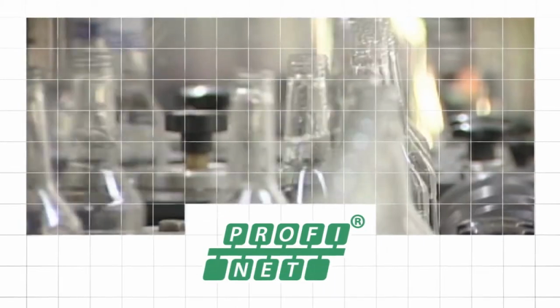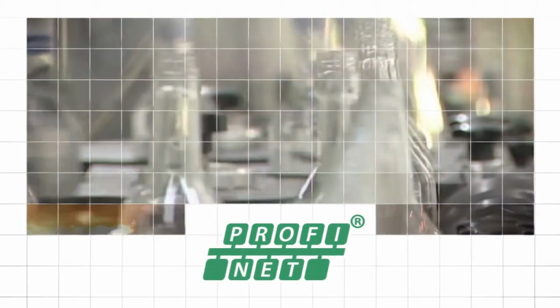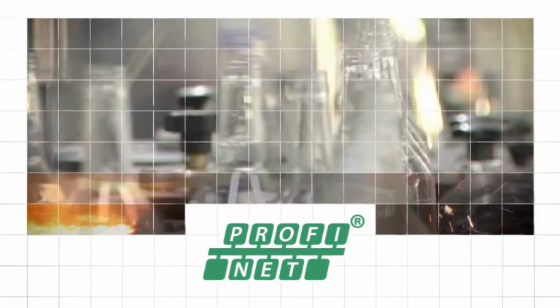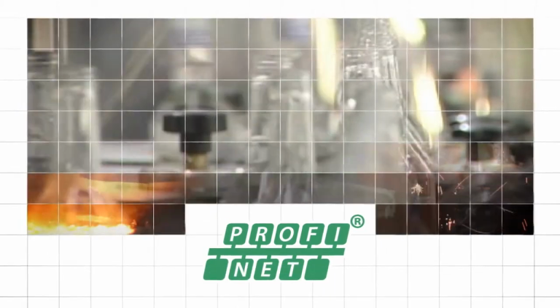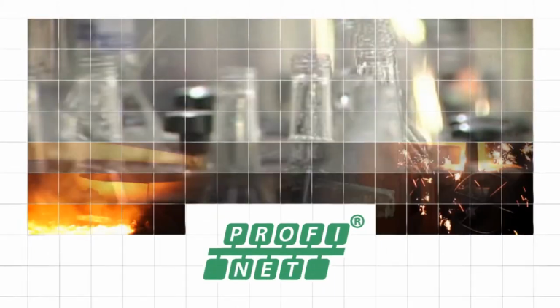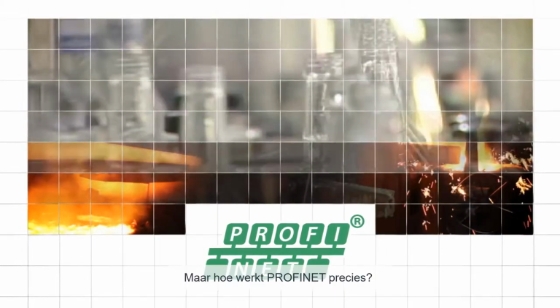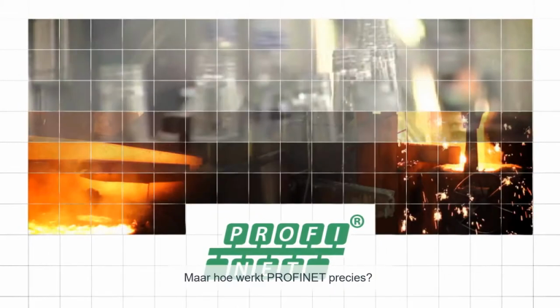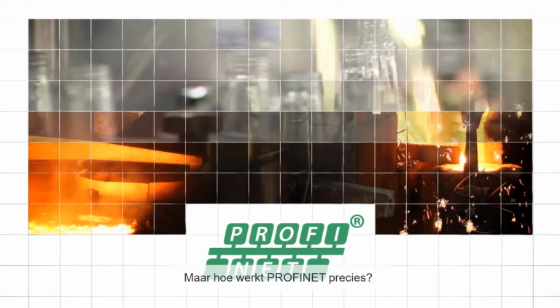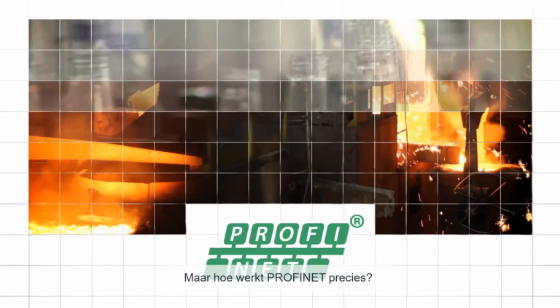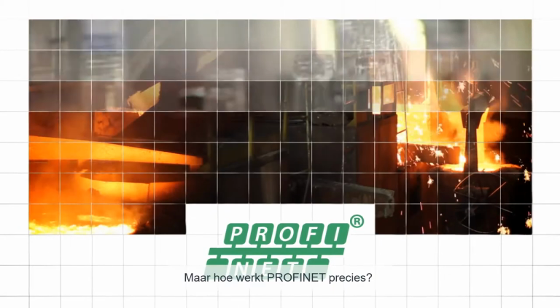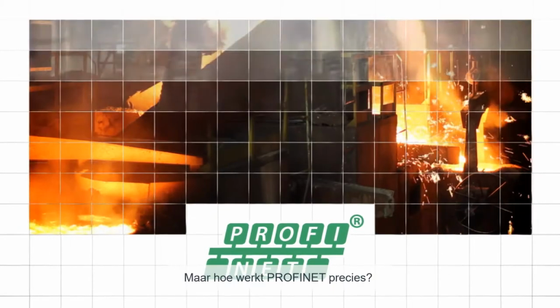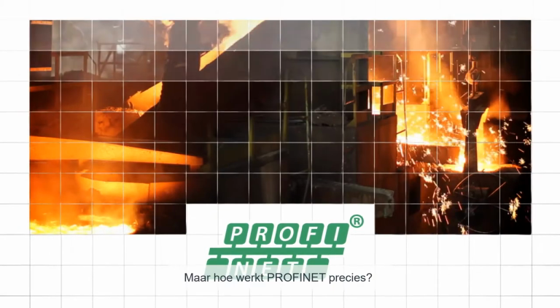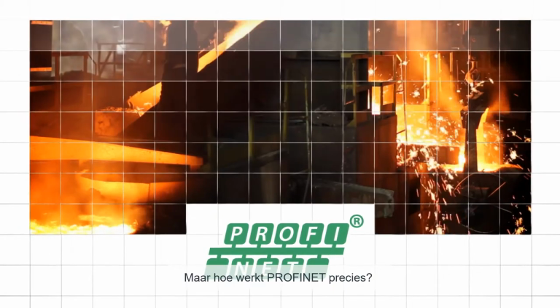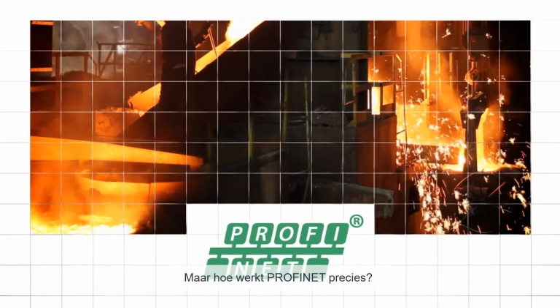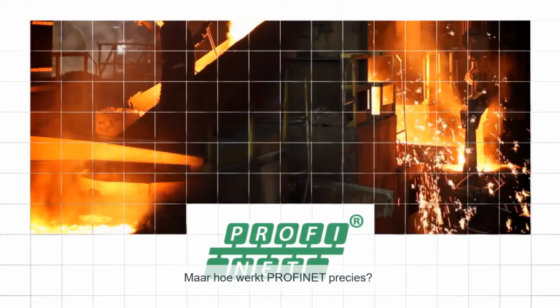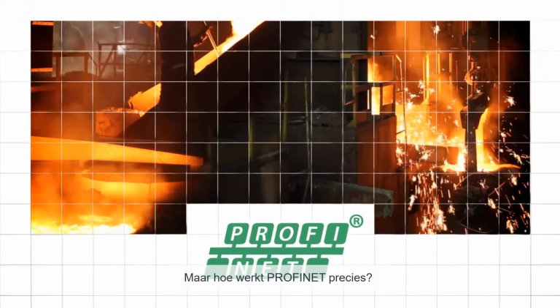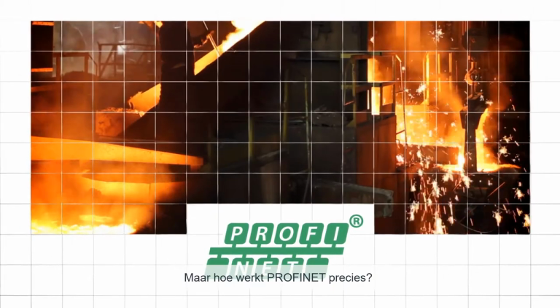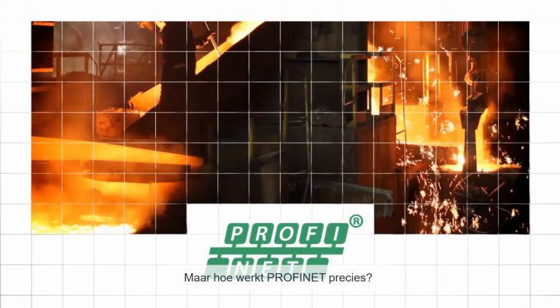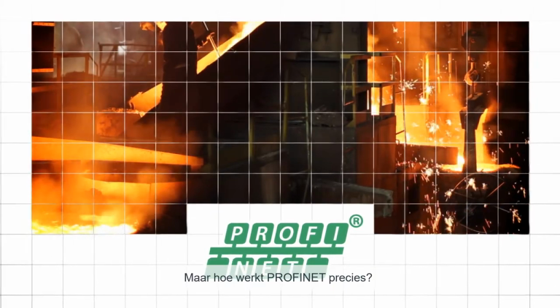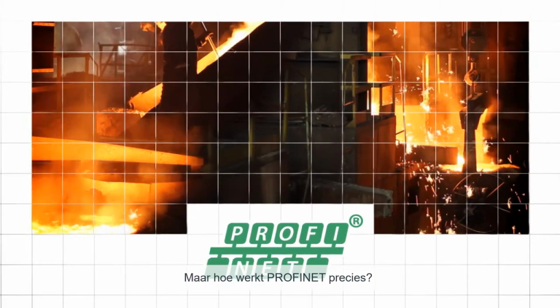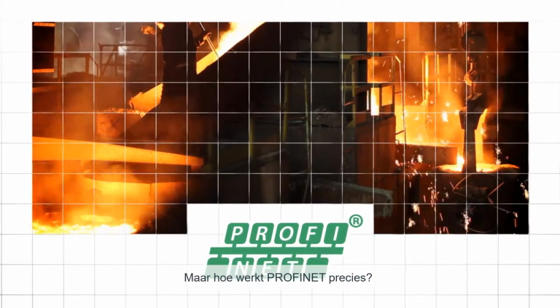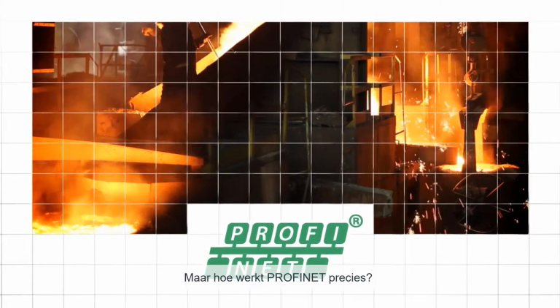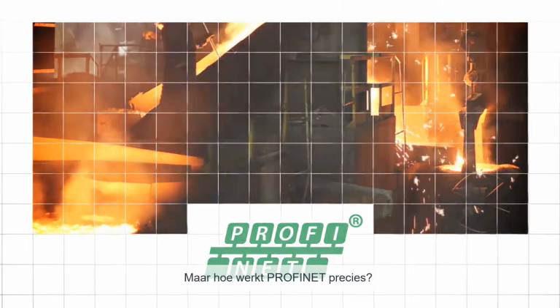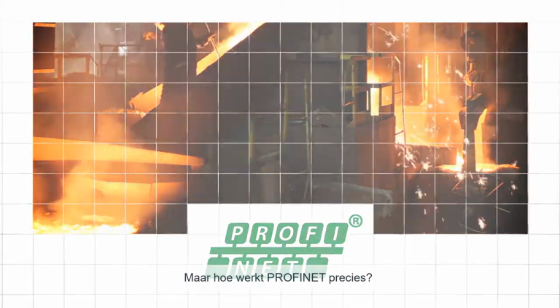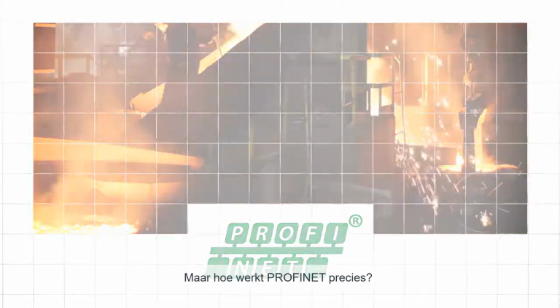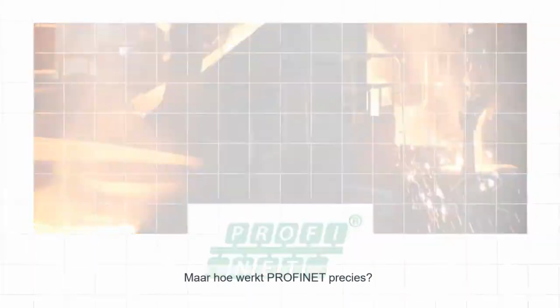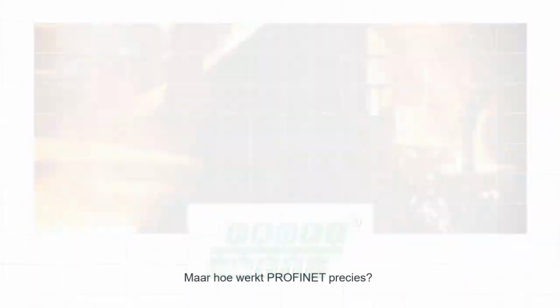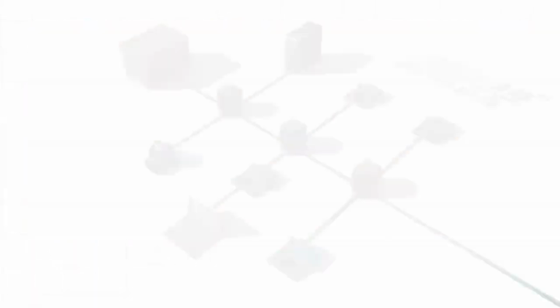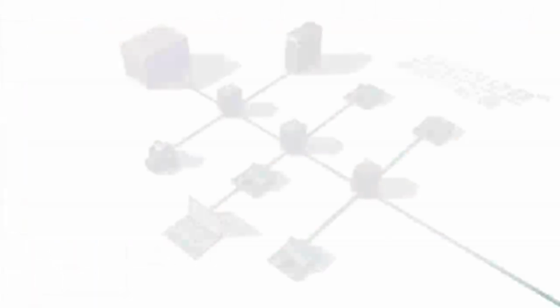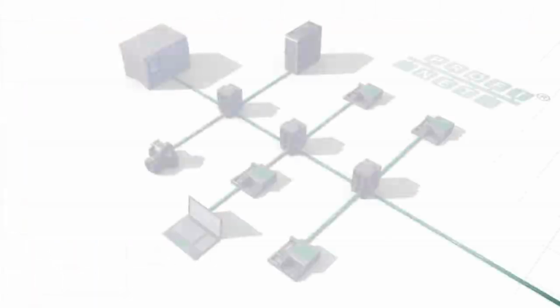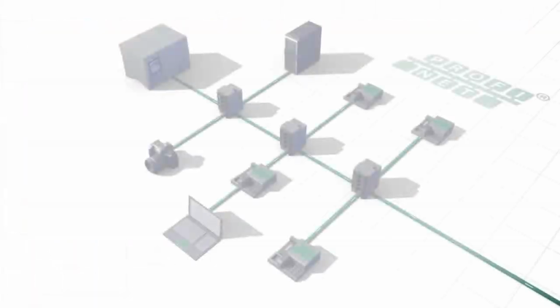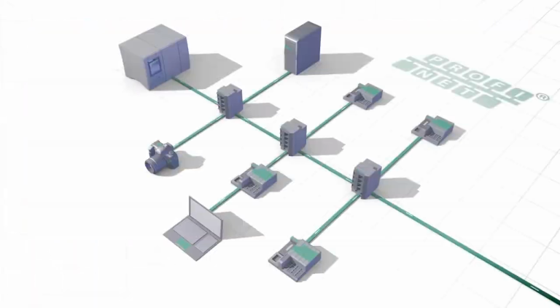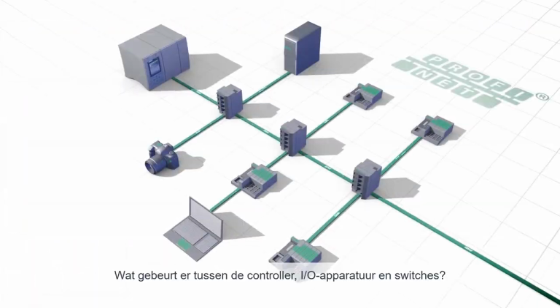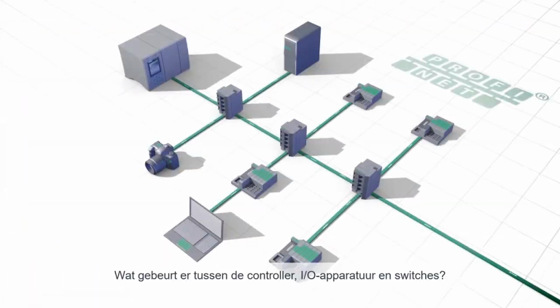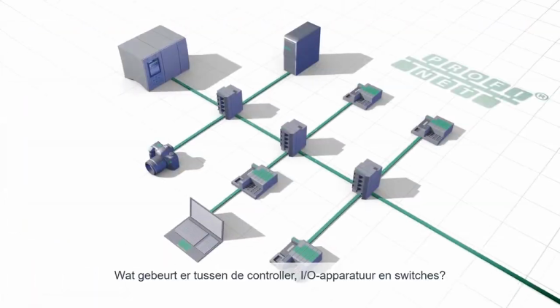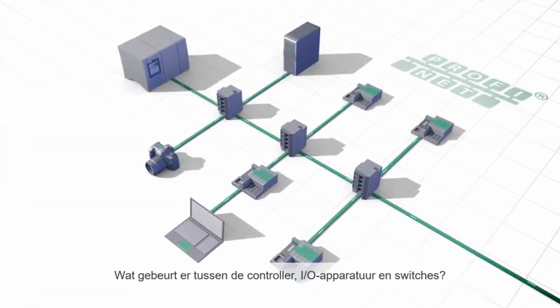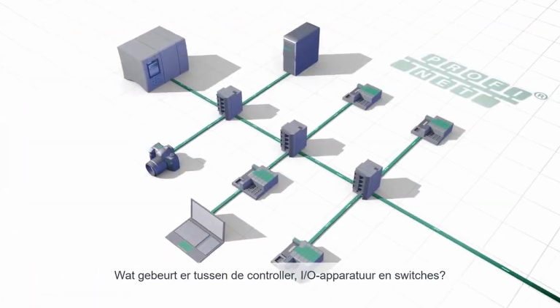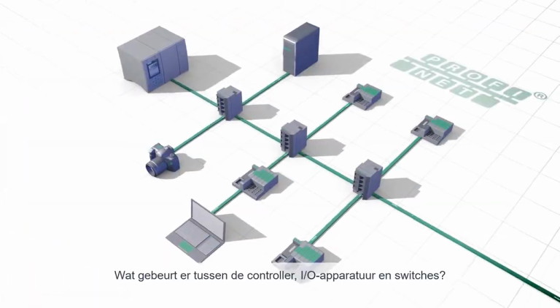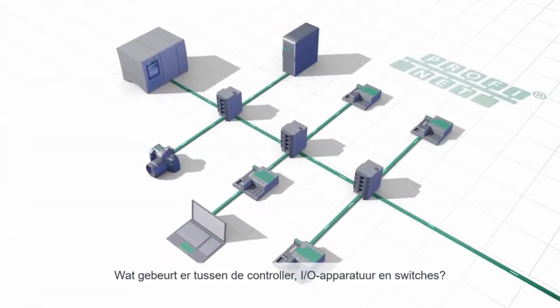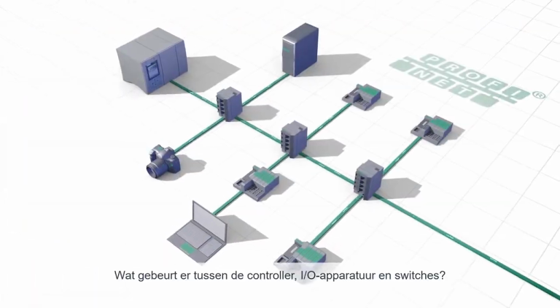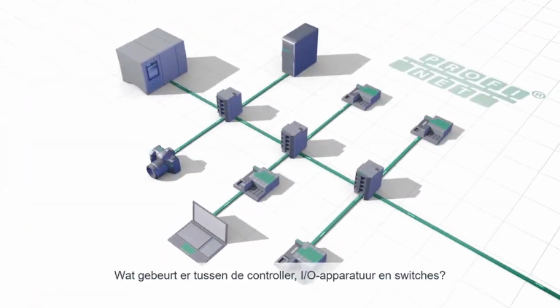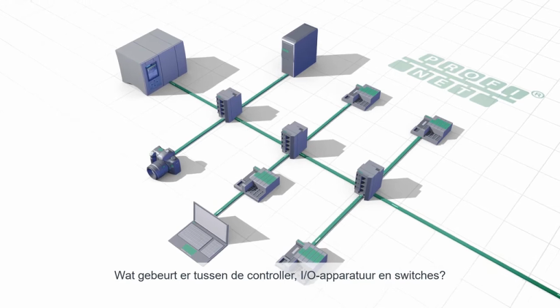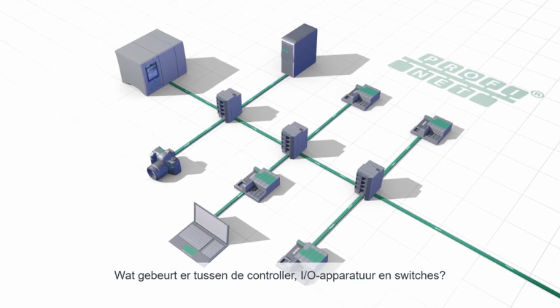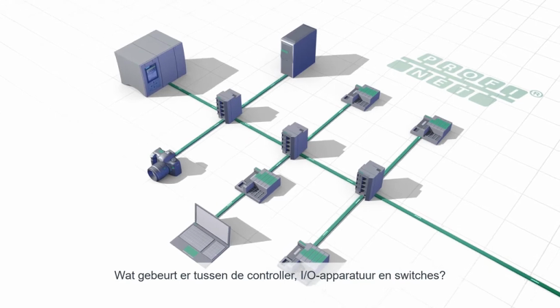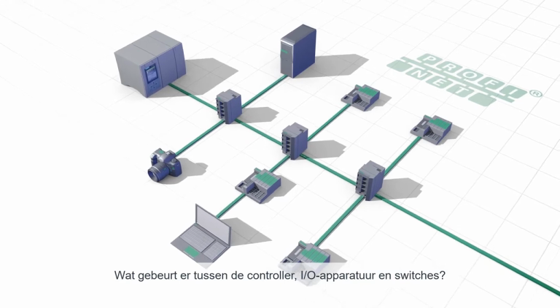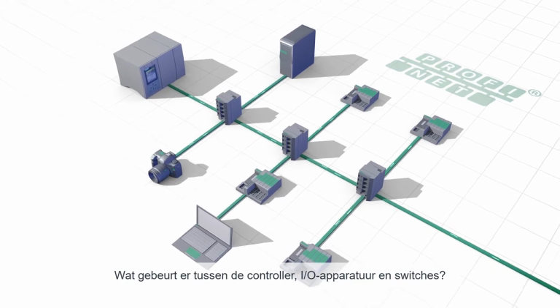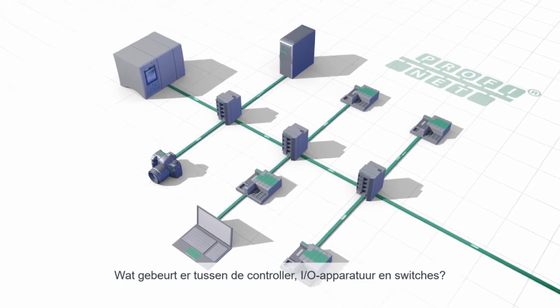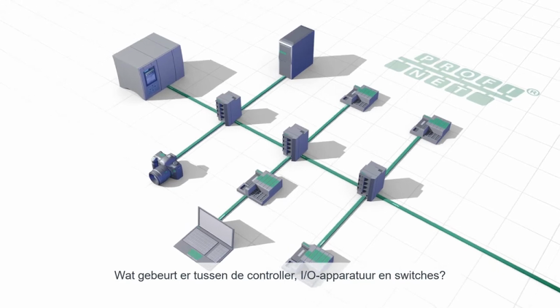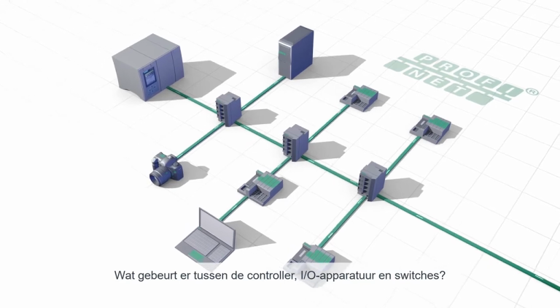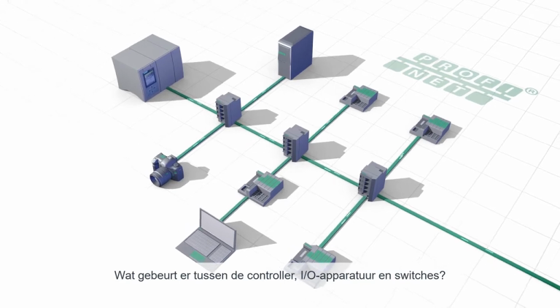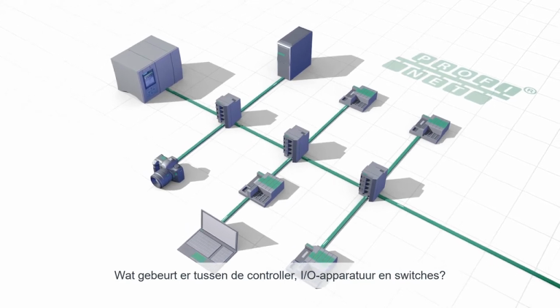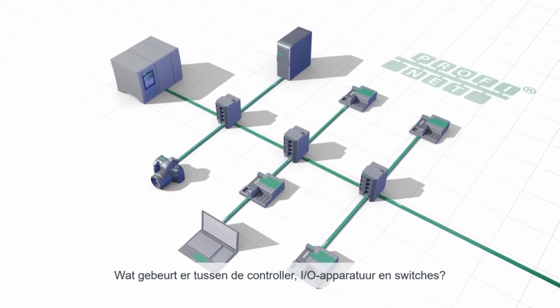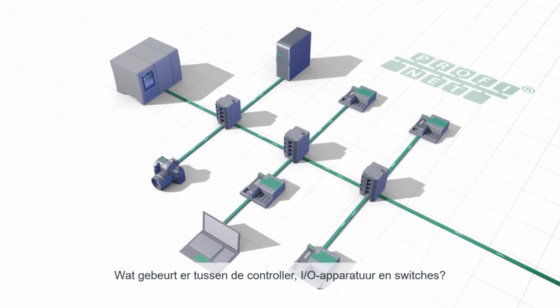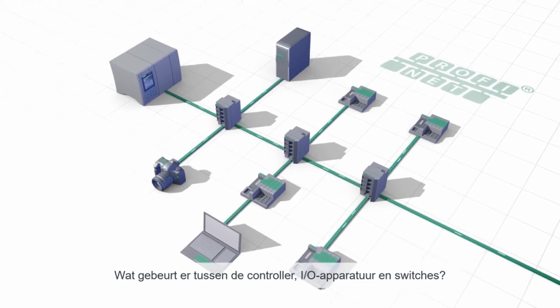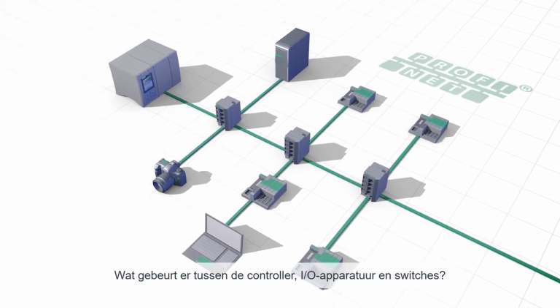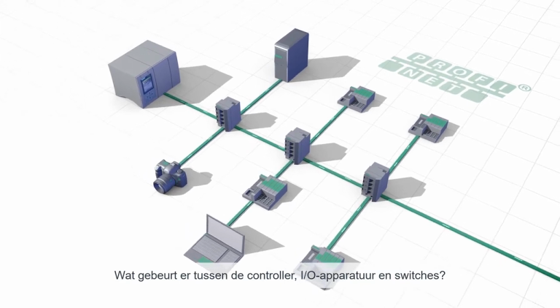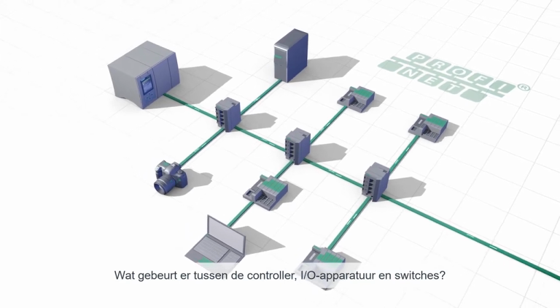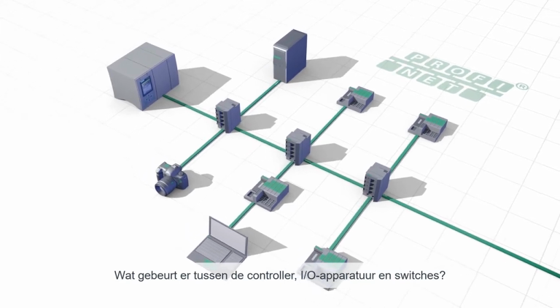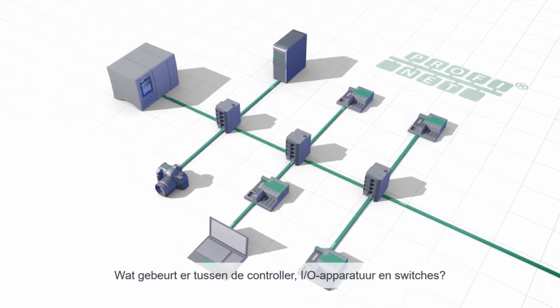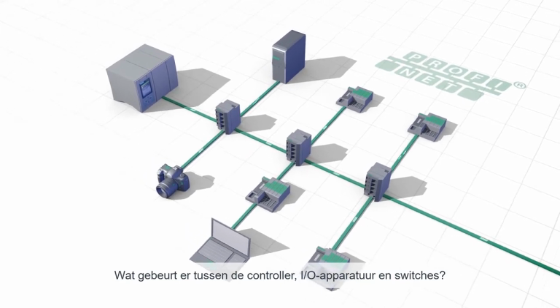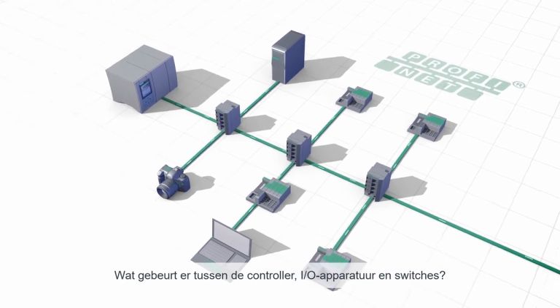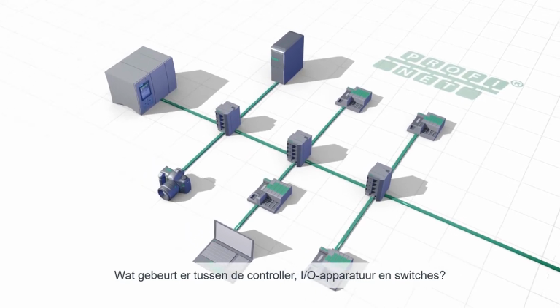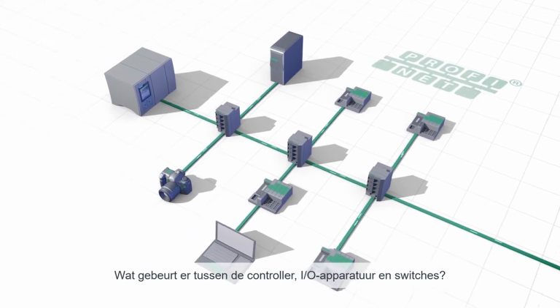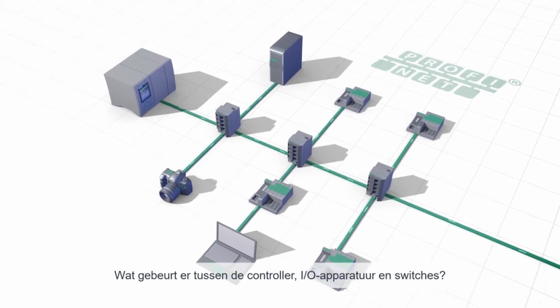But how exactly does PROFINET work? What happens between the controller, I-O devices, and switches?